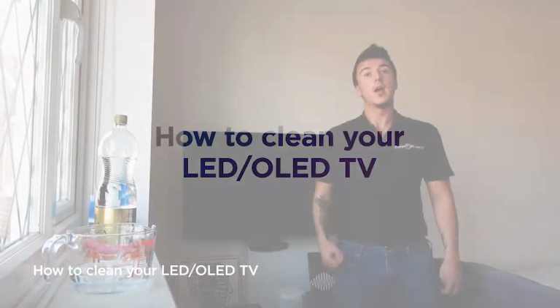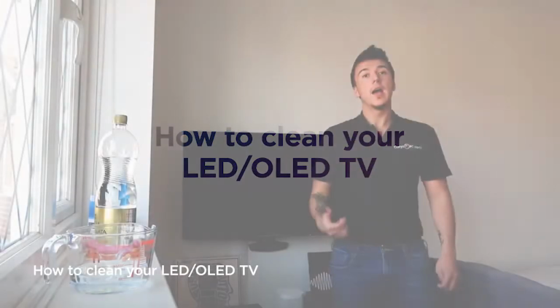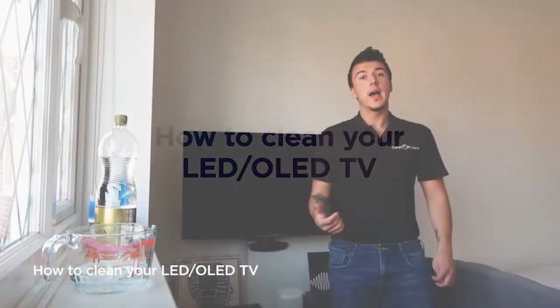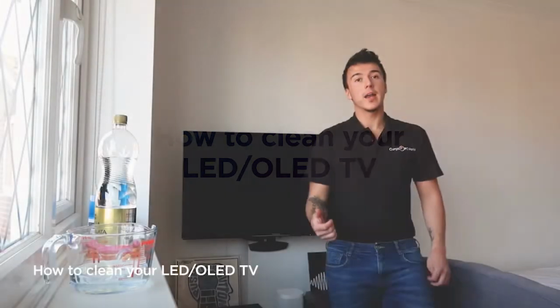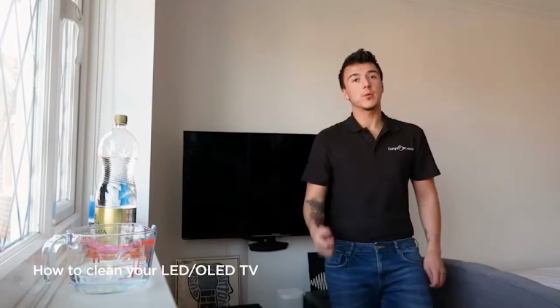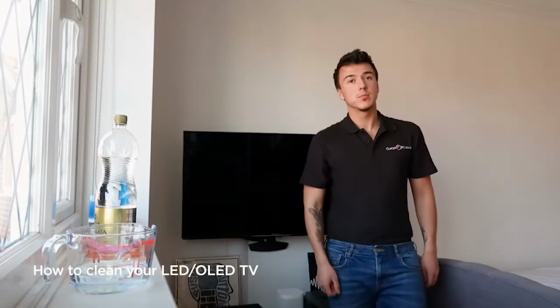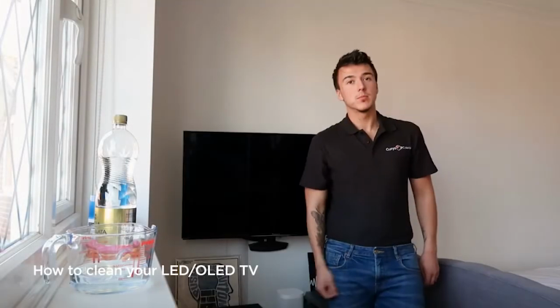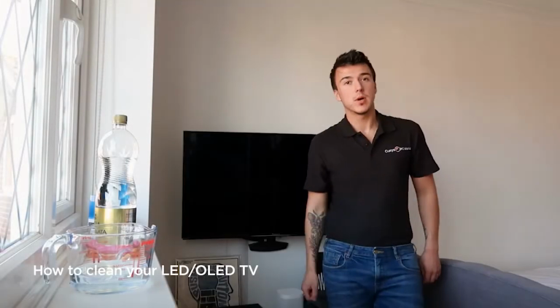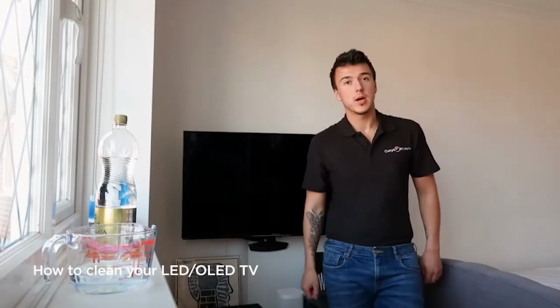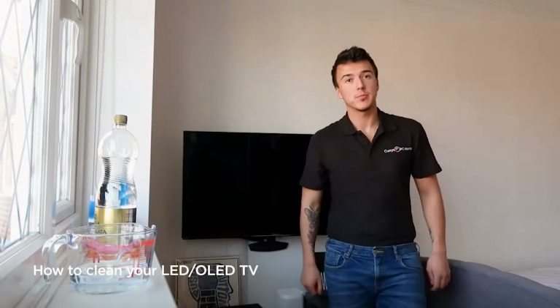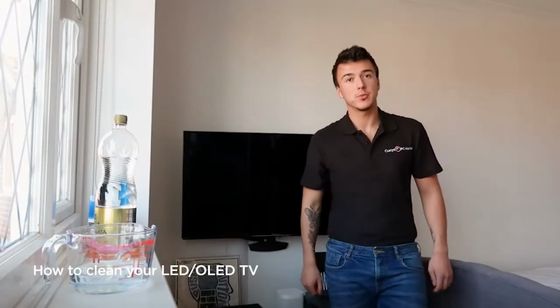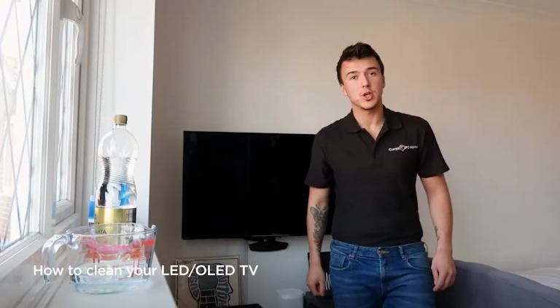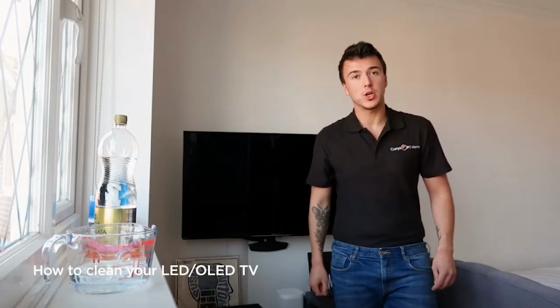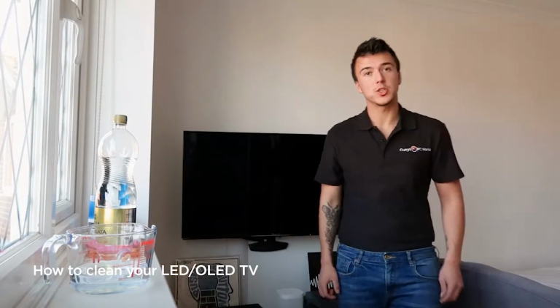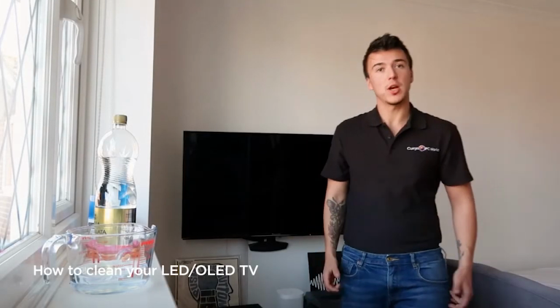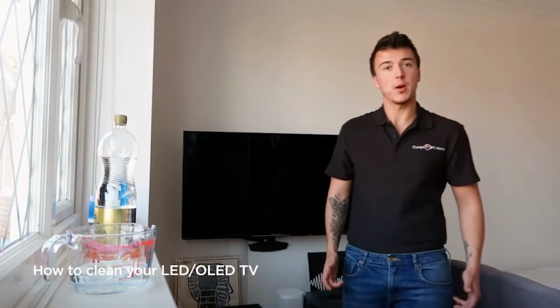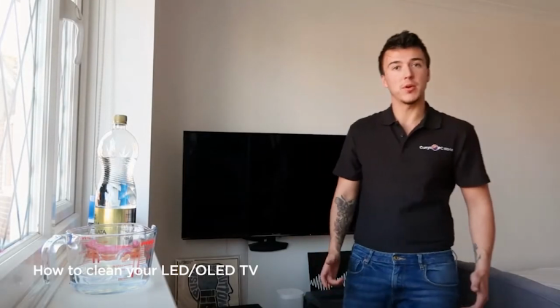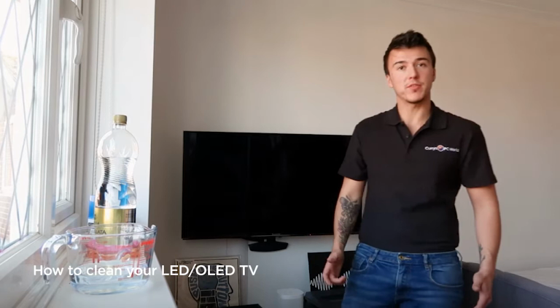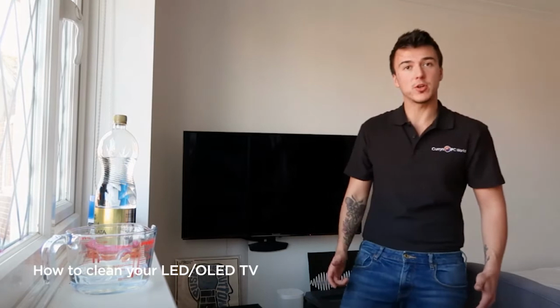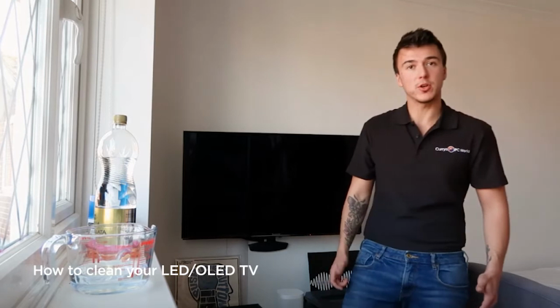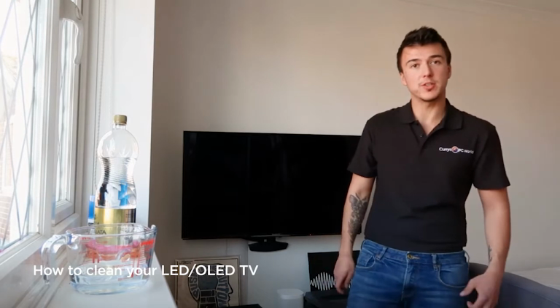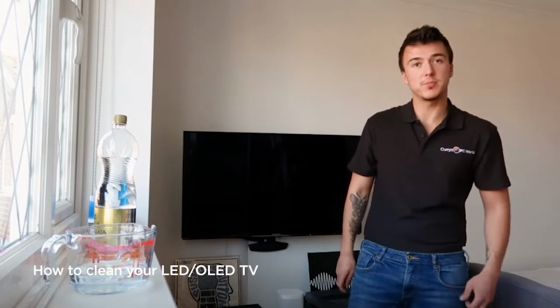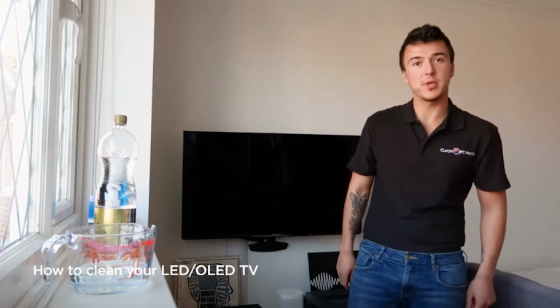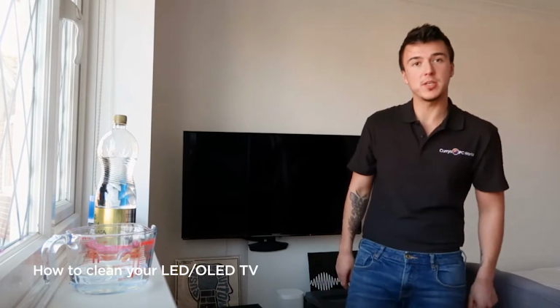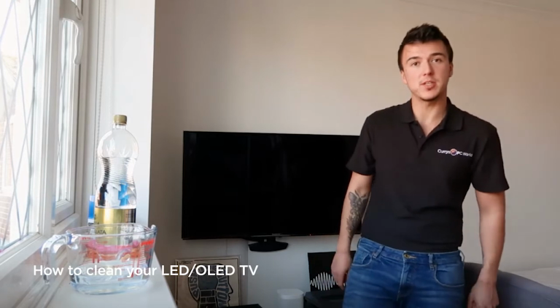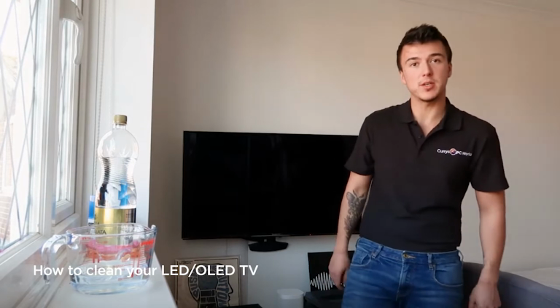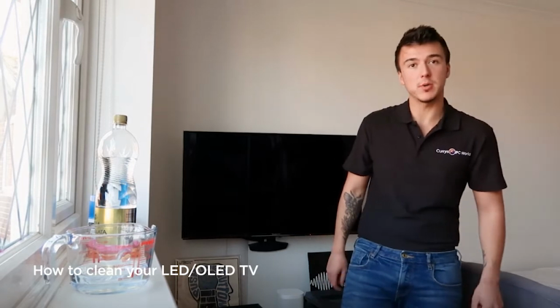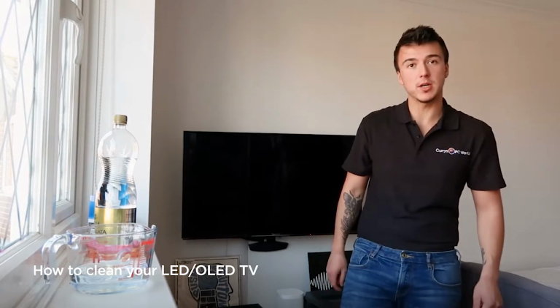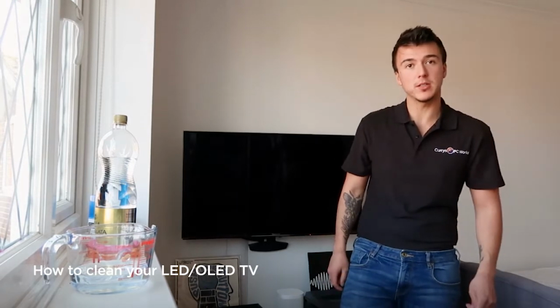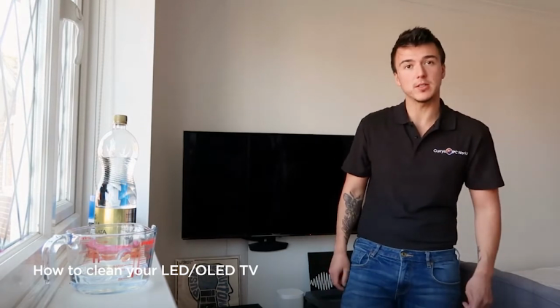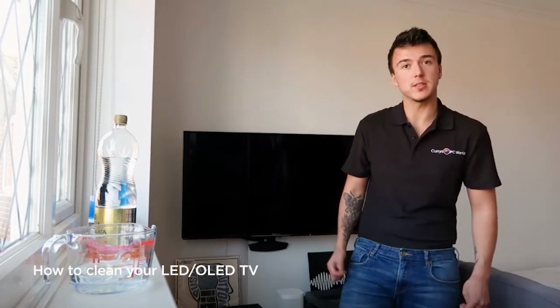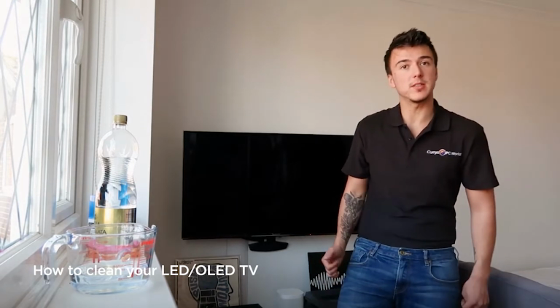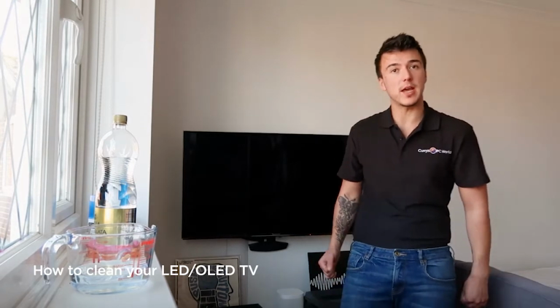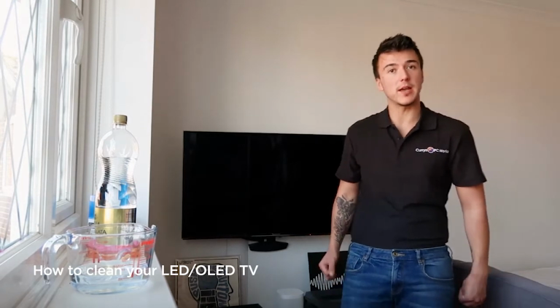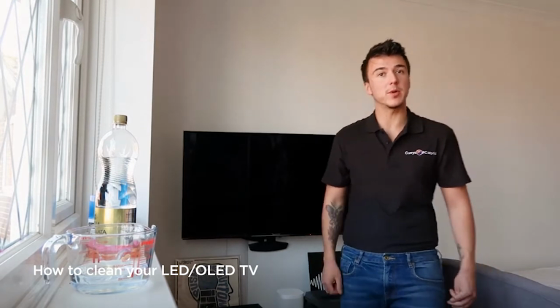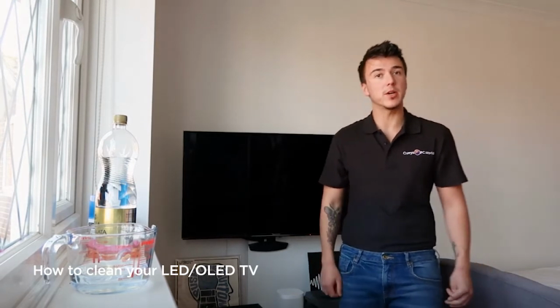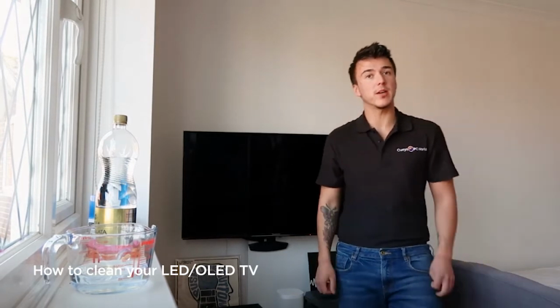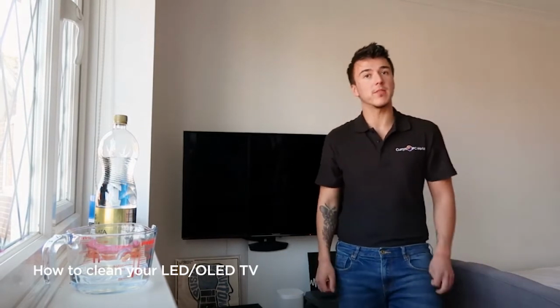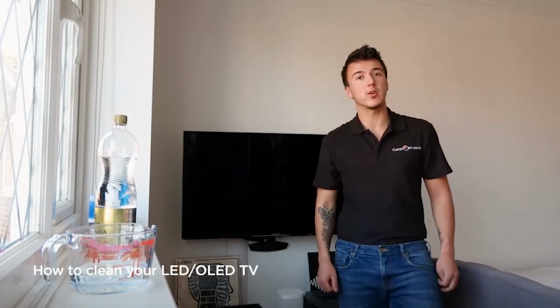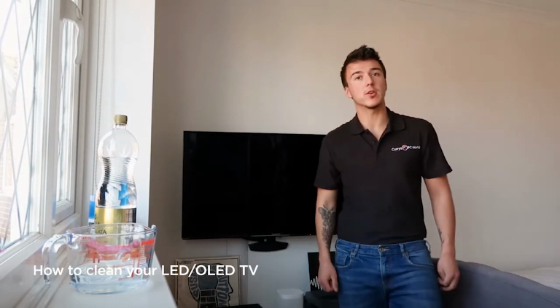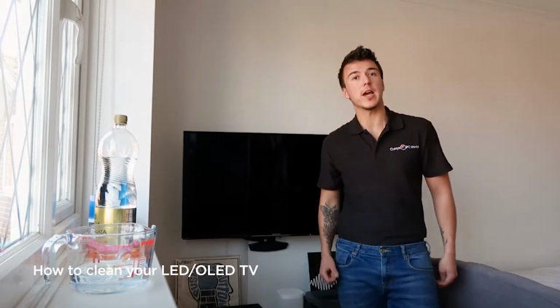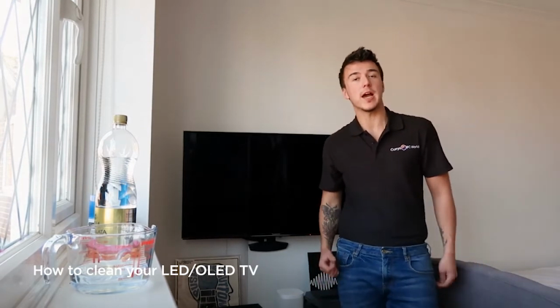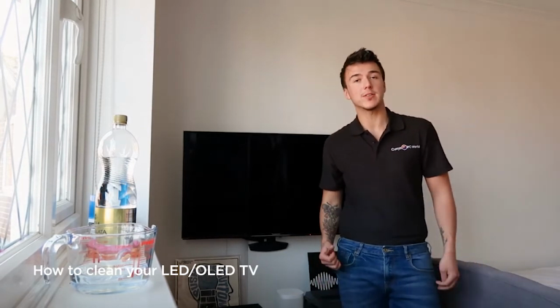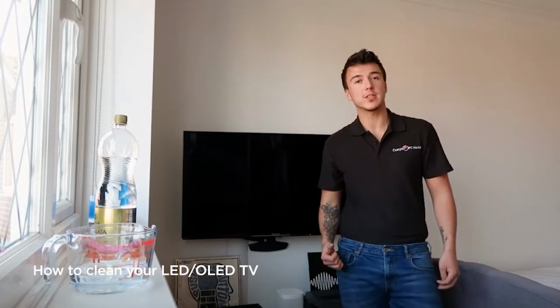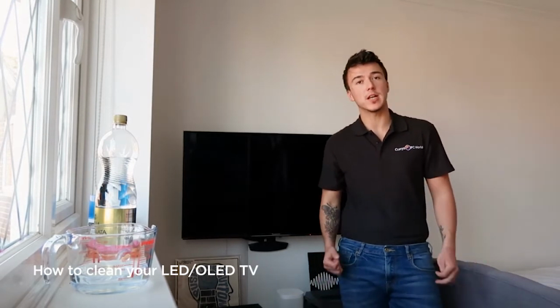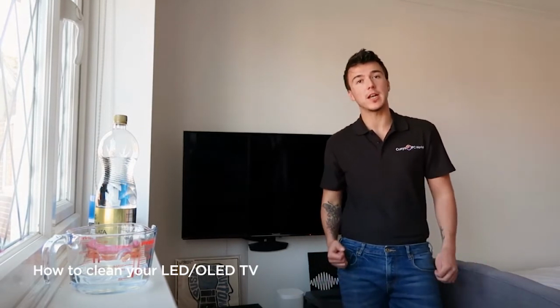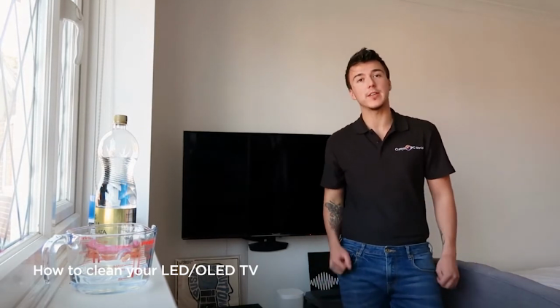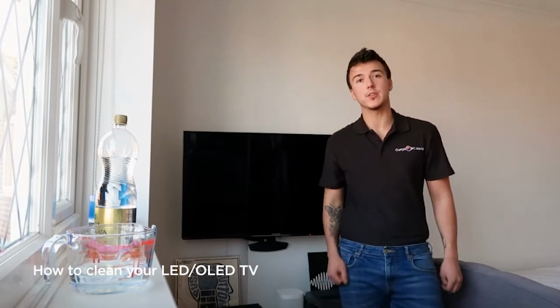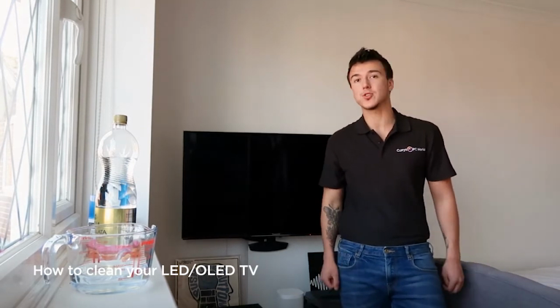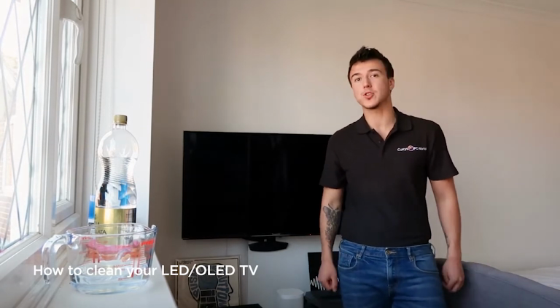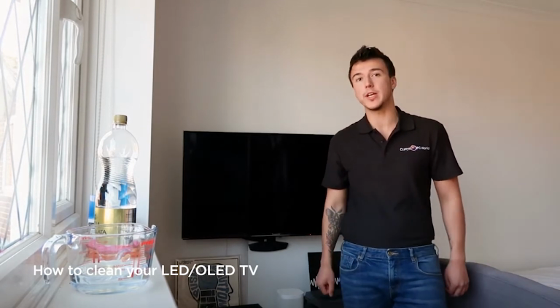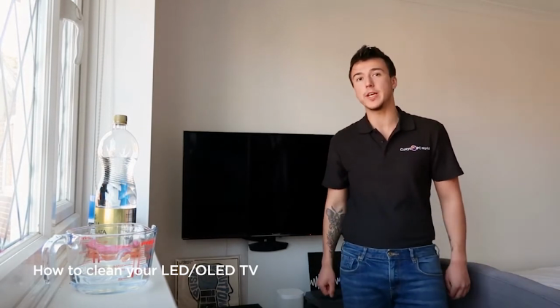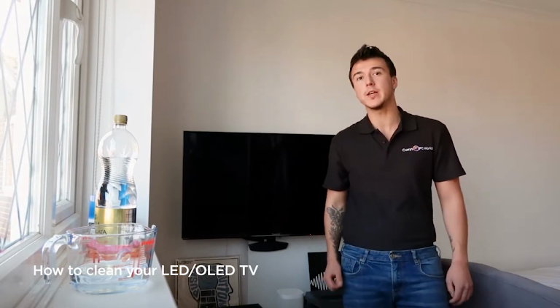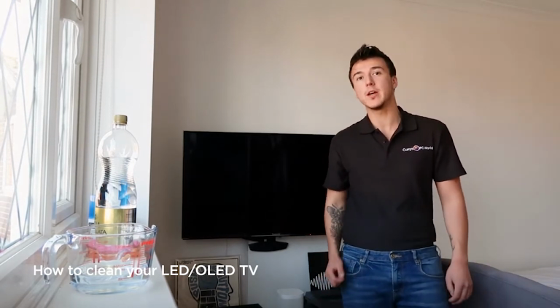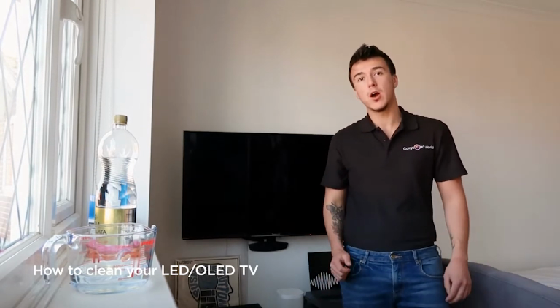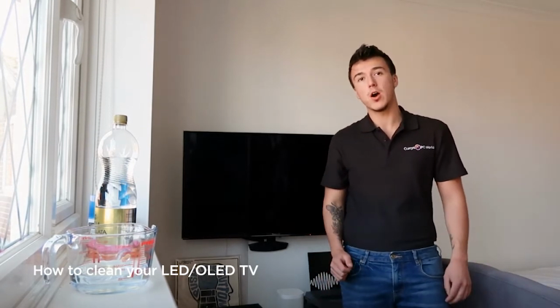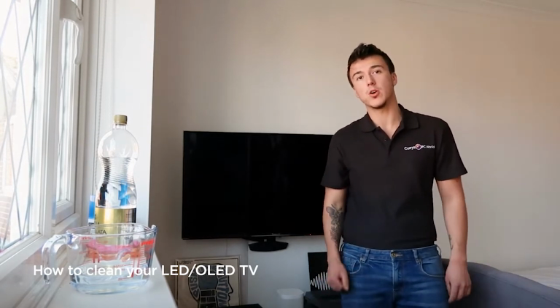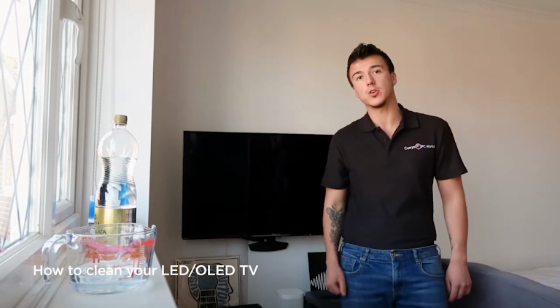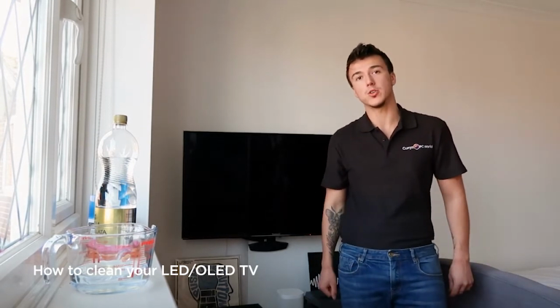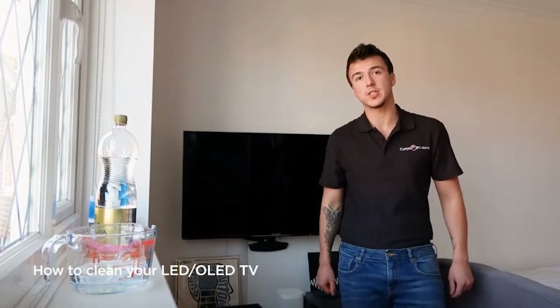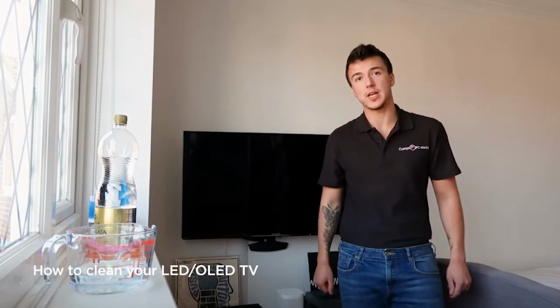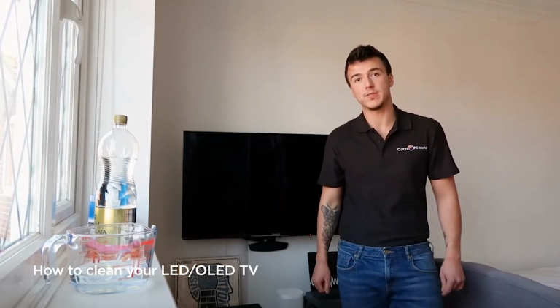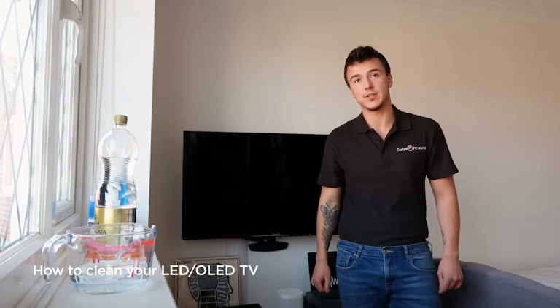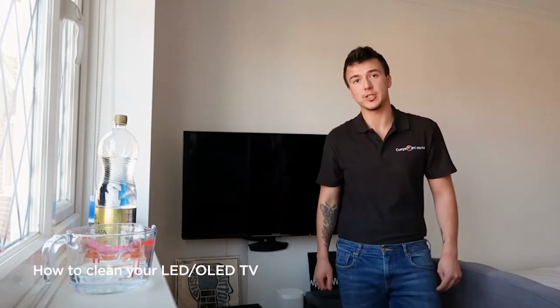Hello, my name's Josh. I work for Currys PC World and today we're going to have a look at how to clean the screen on your television.